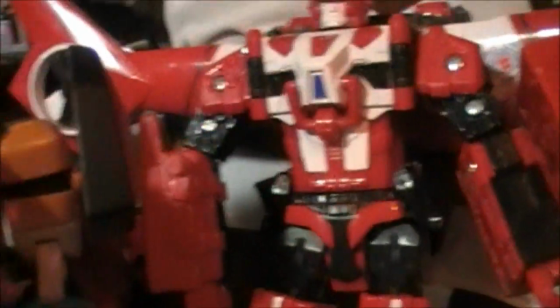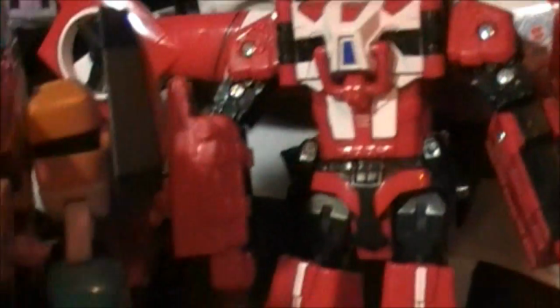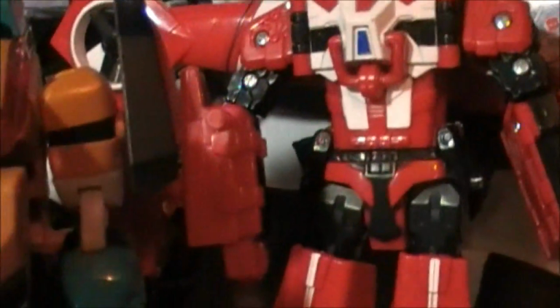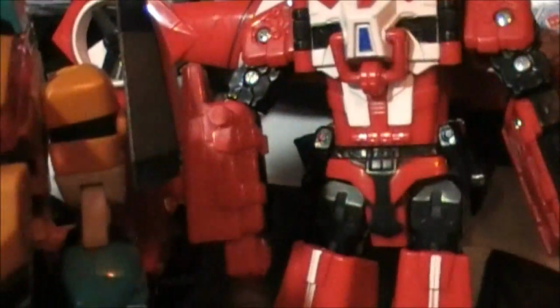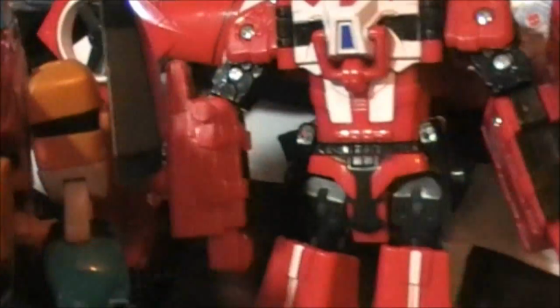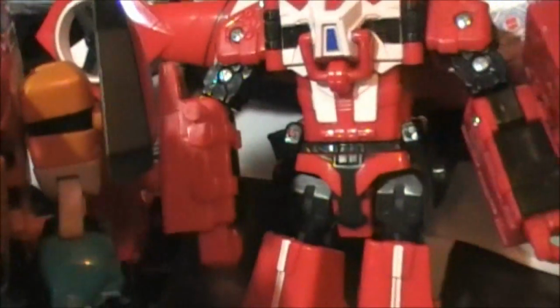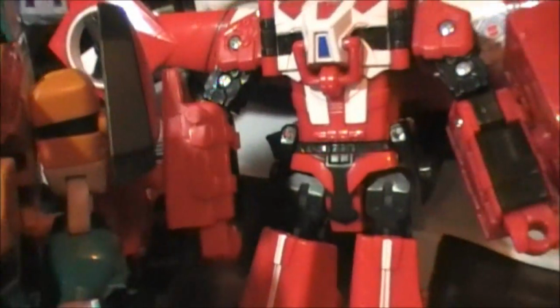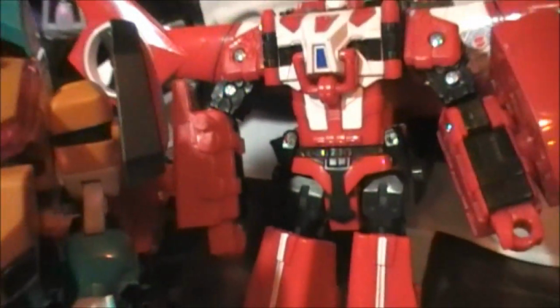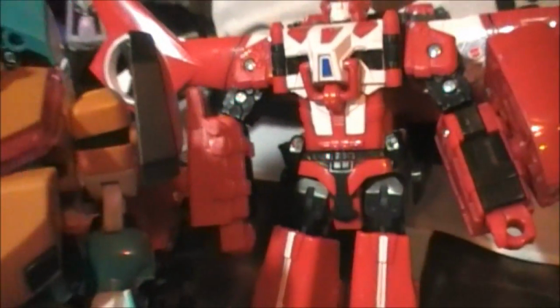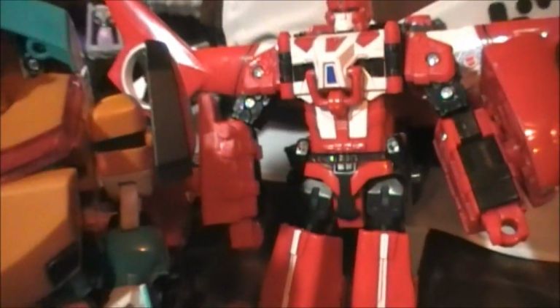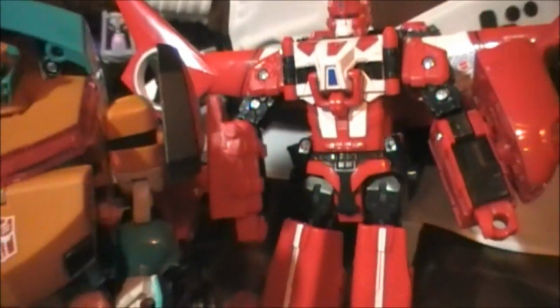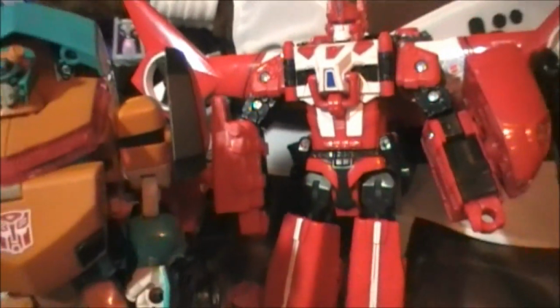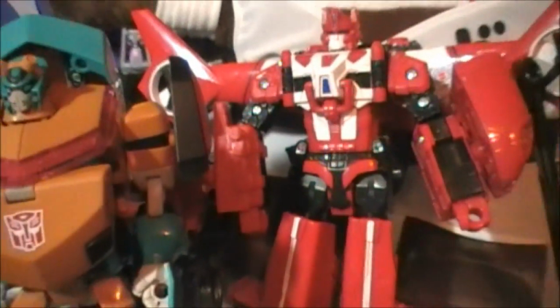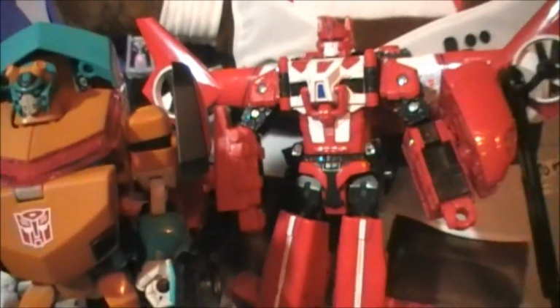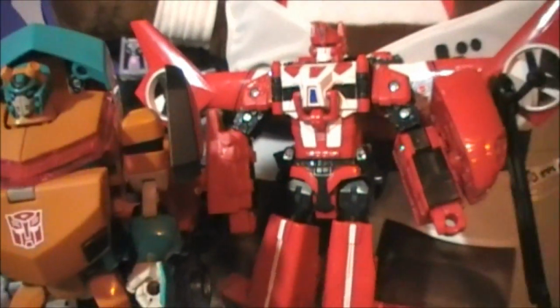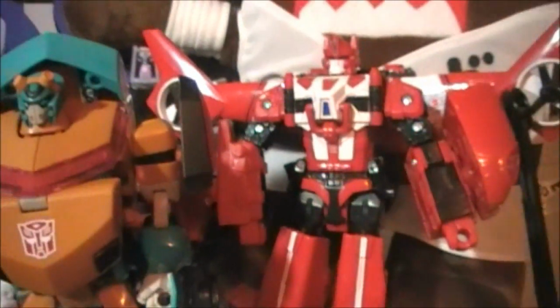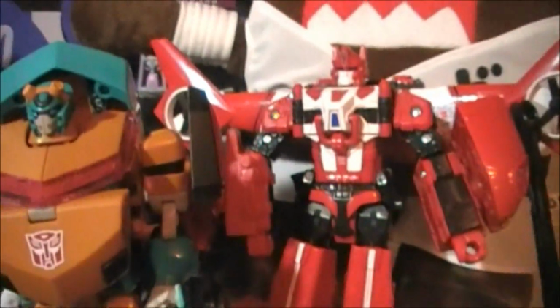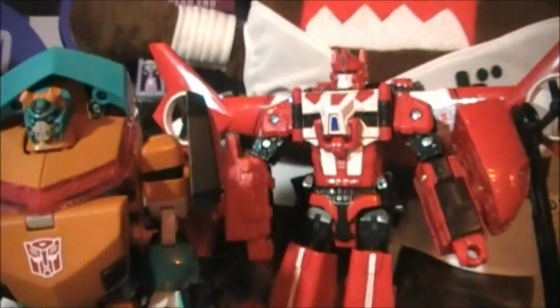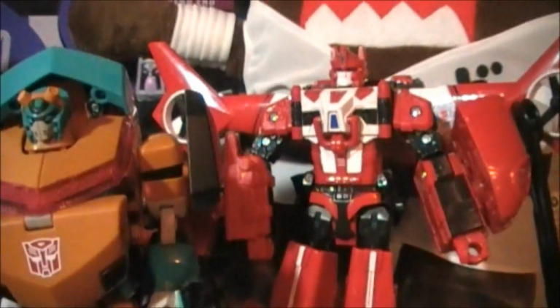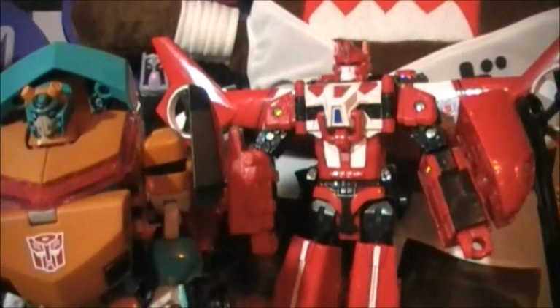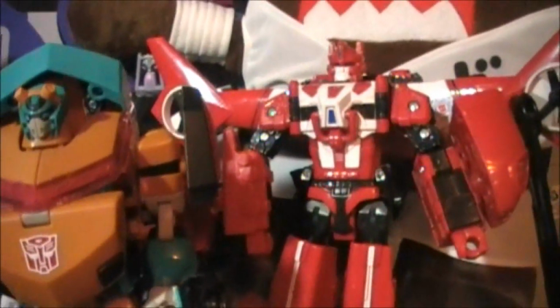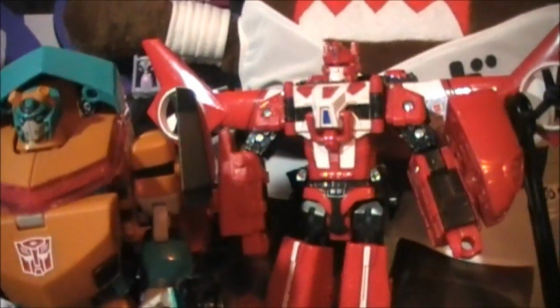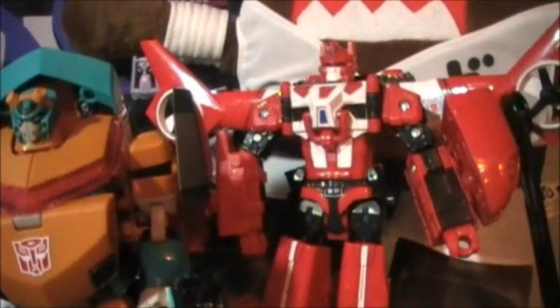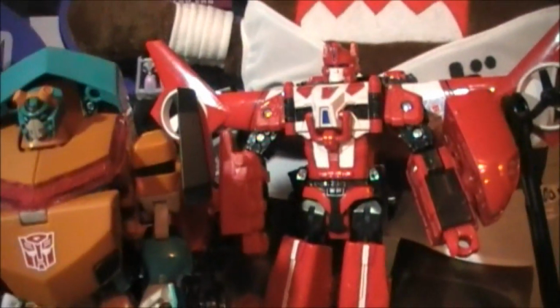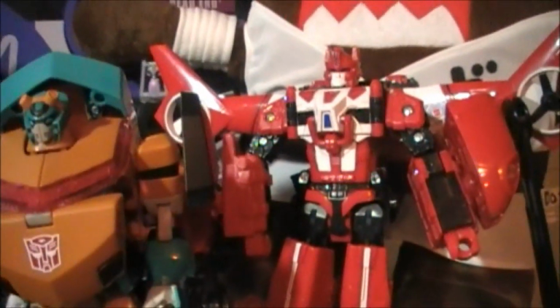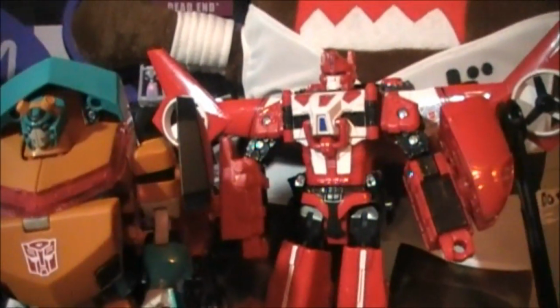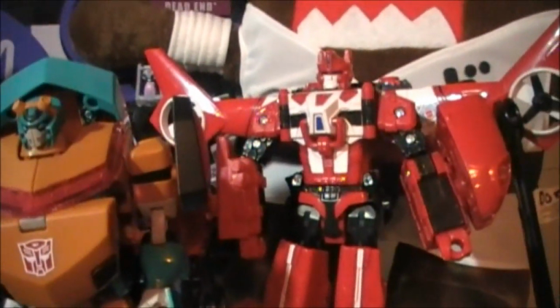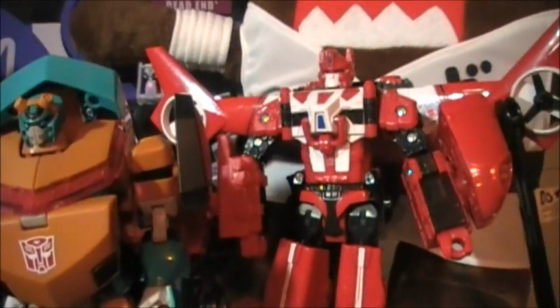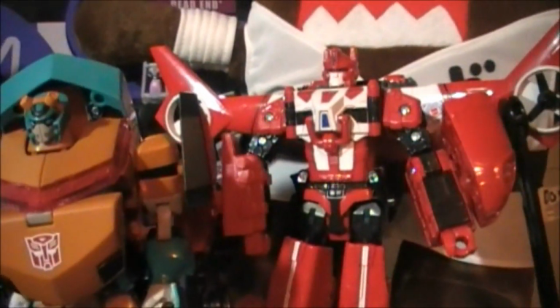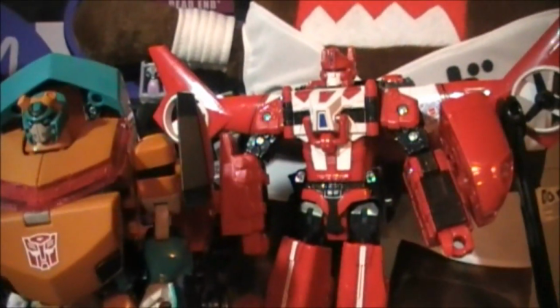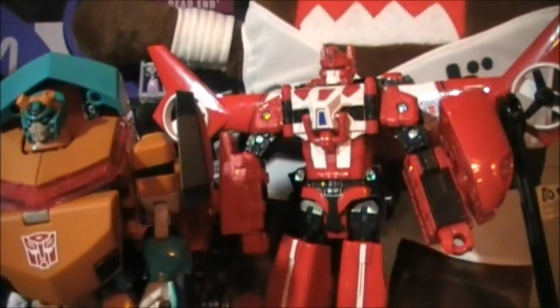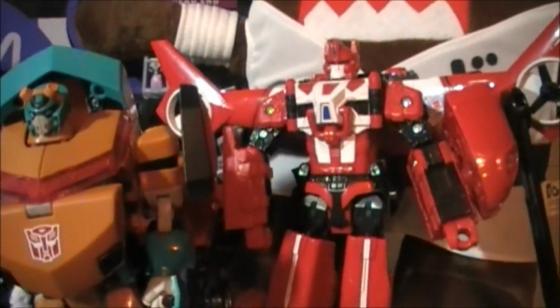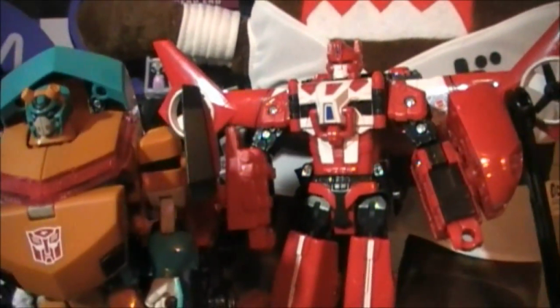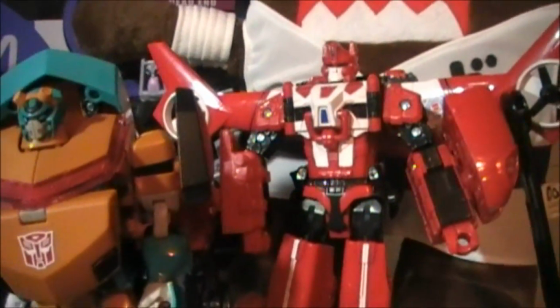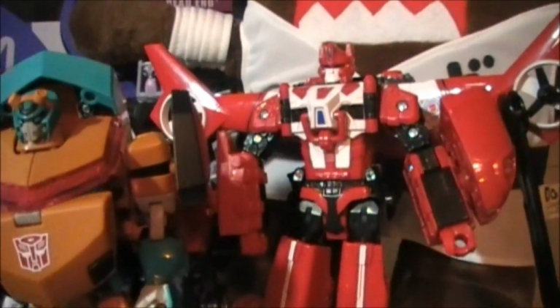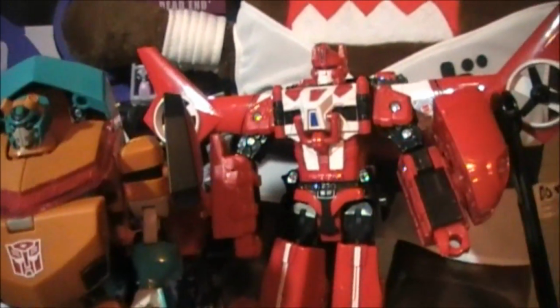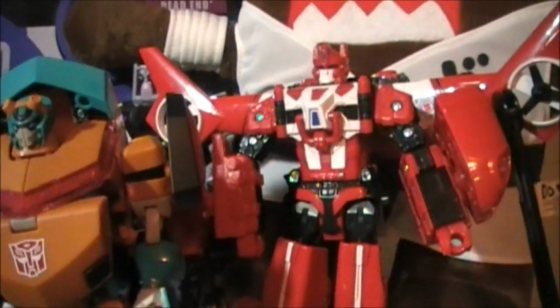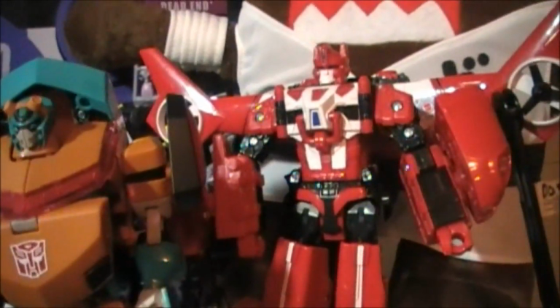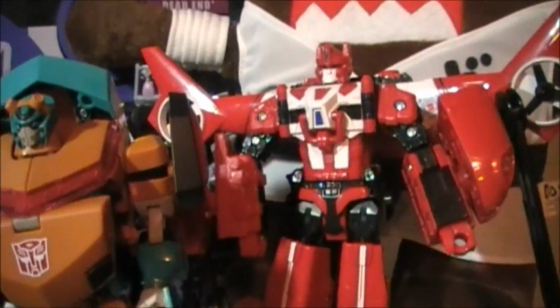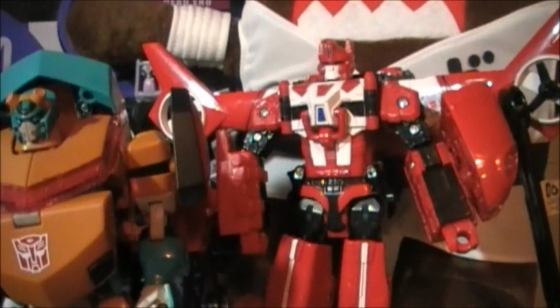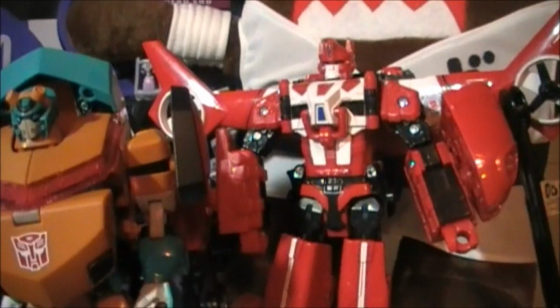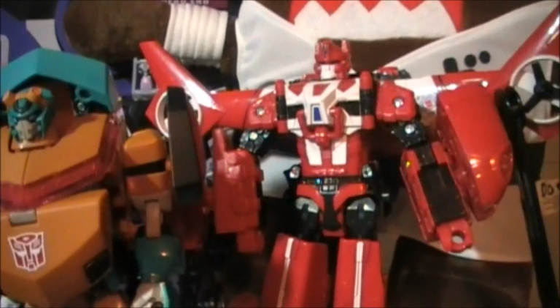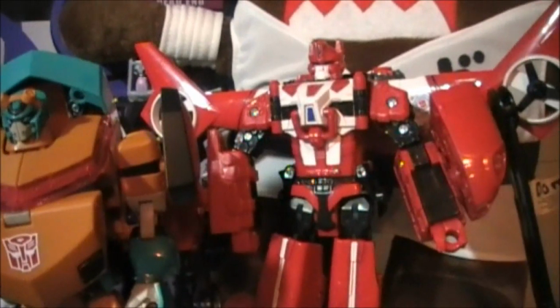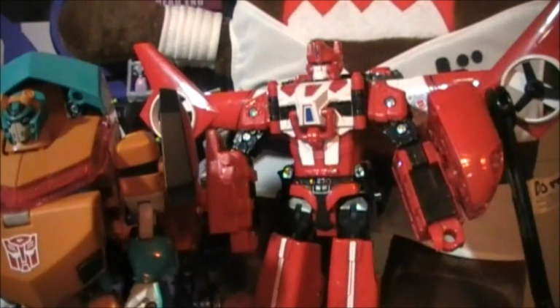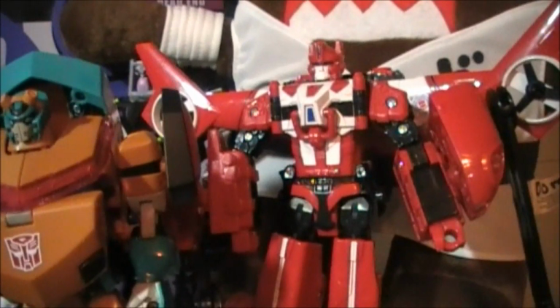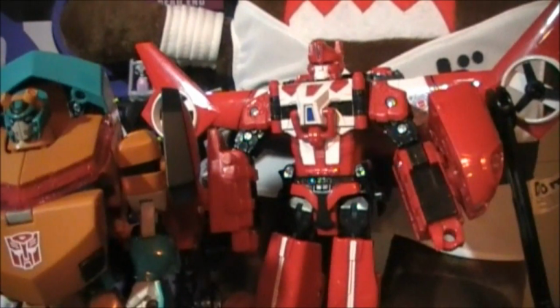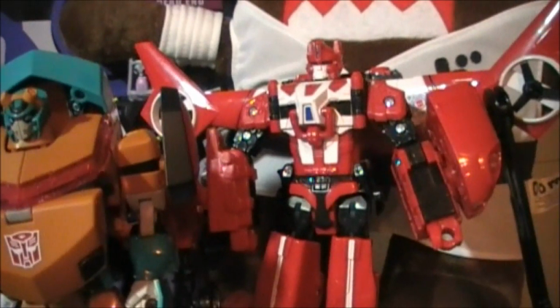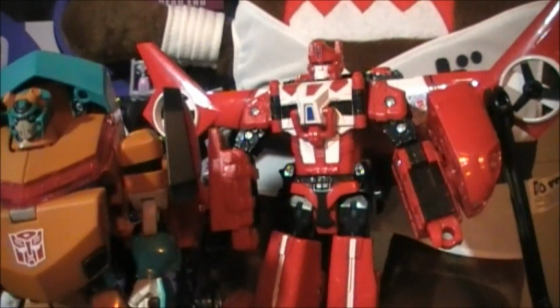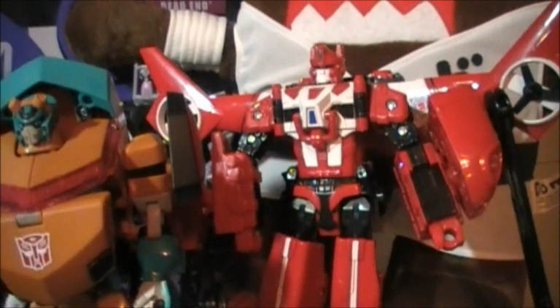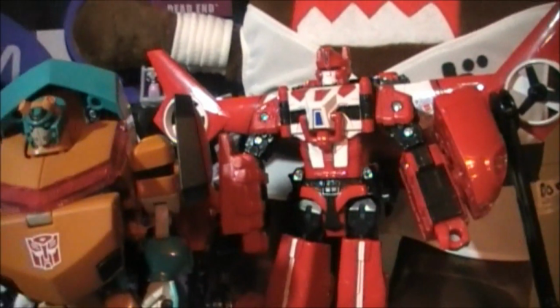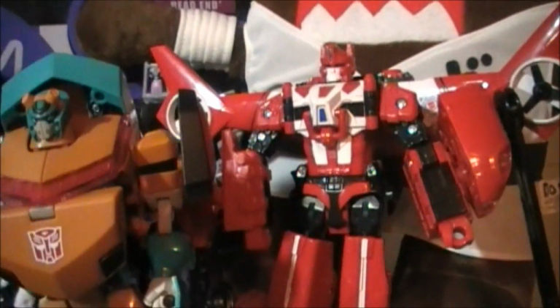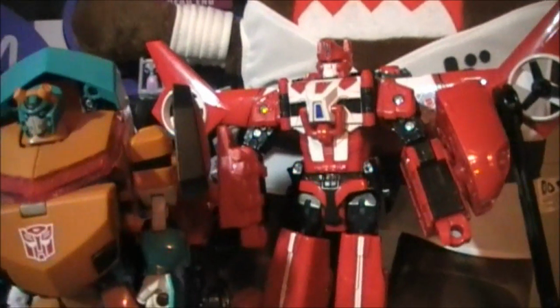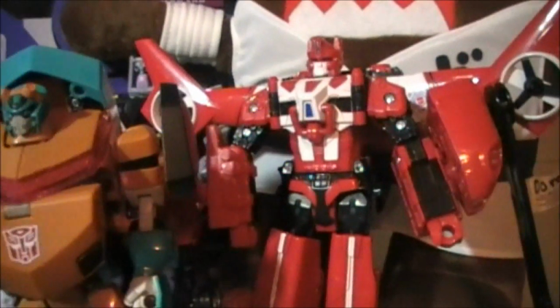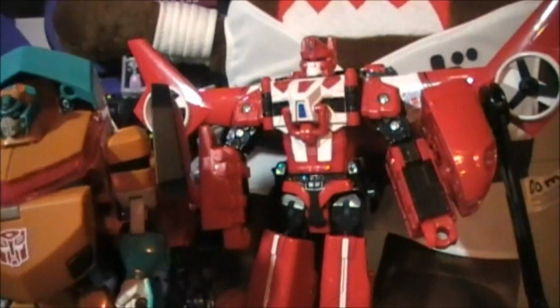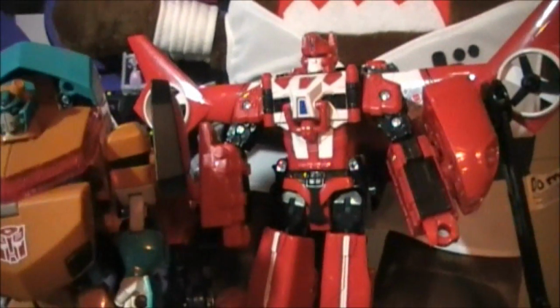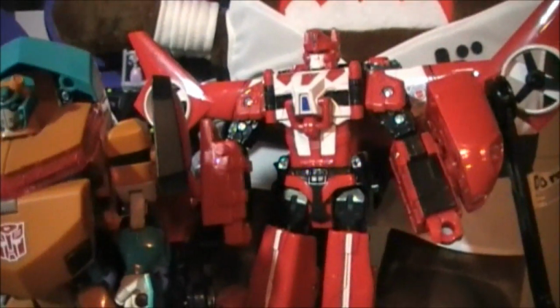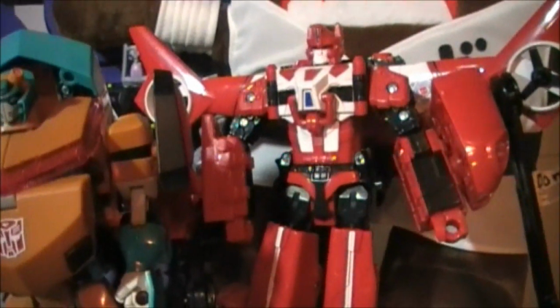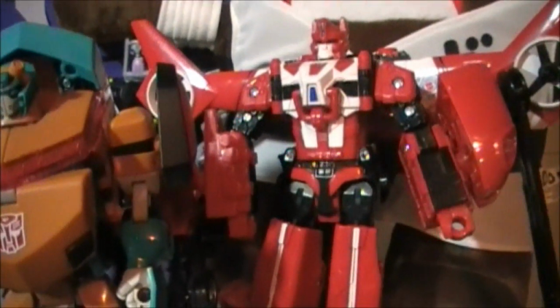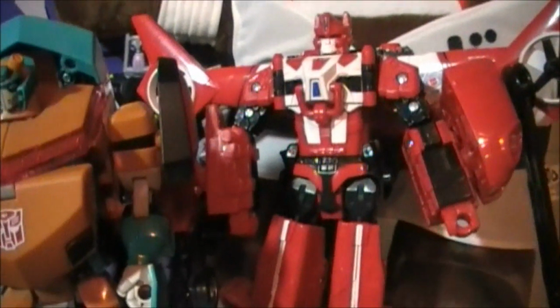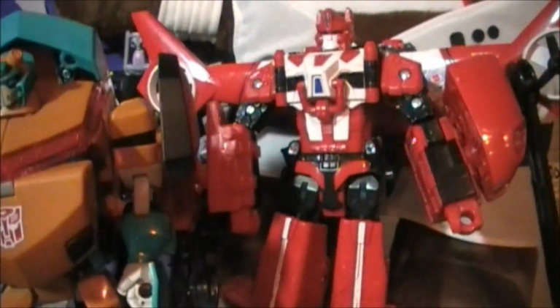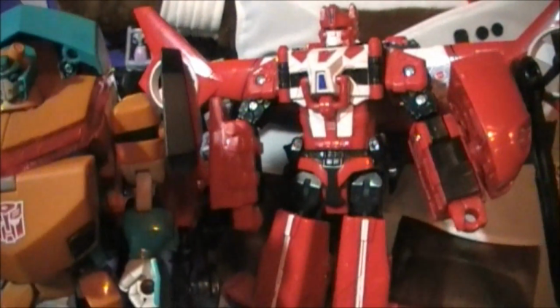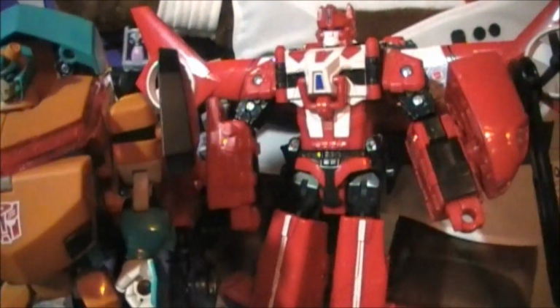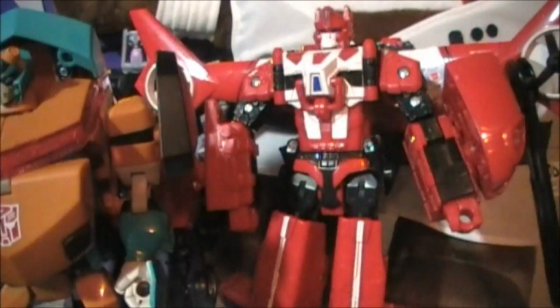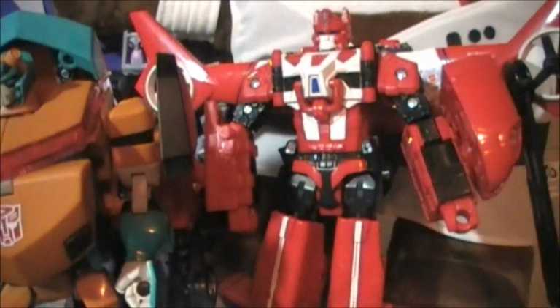And she got hella stuff. How much did you spend? About a thousand dollars. She spent about a thousand dollars. Wow.